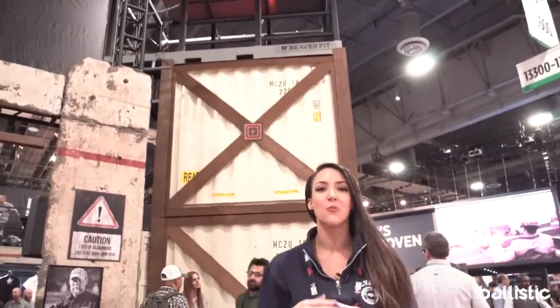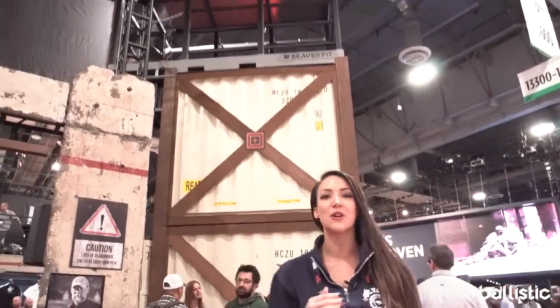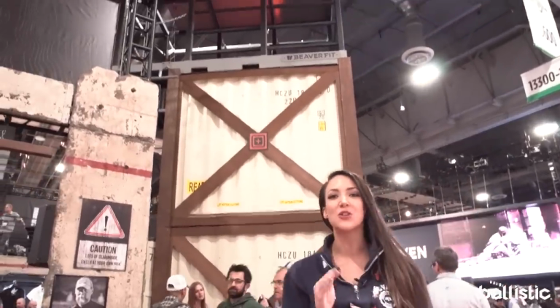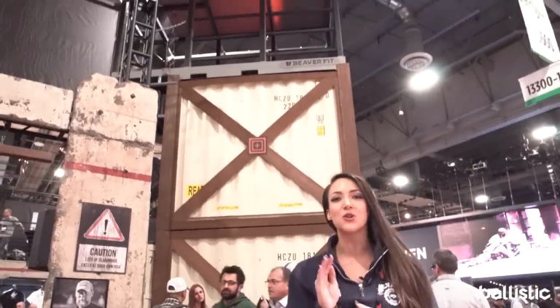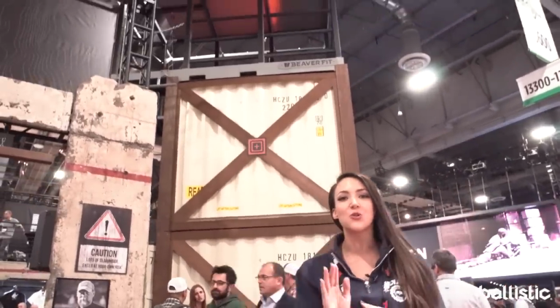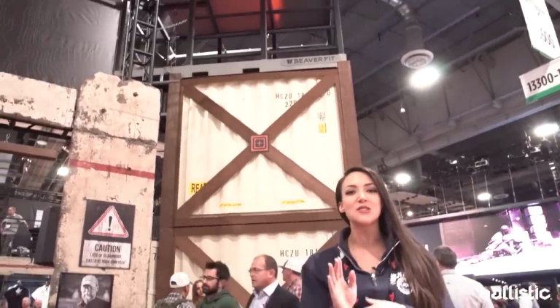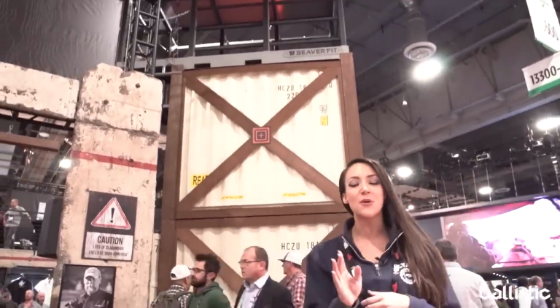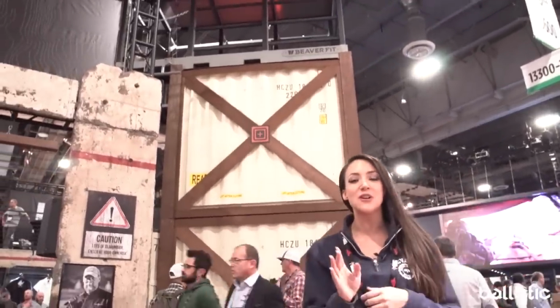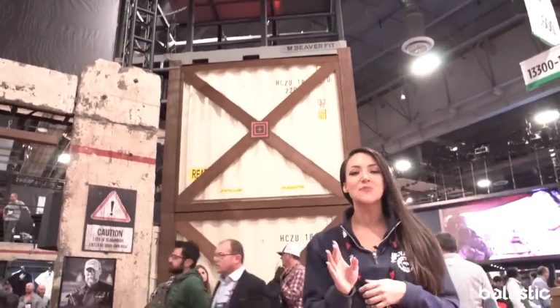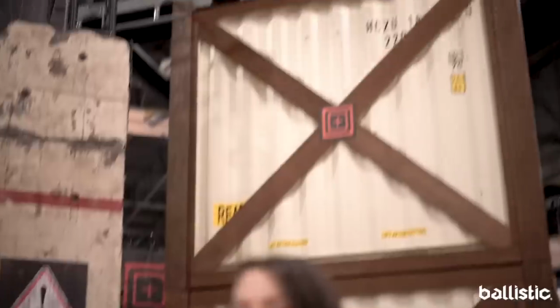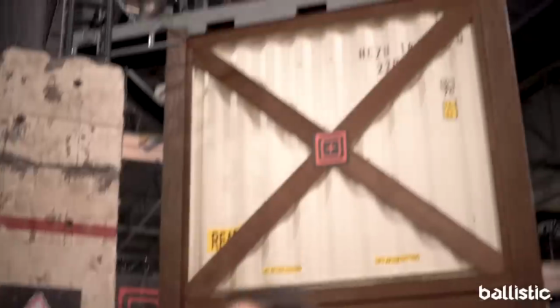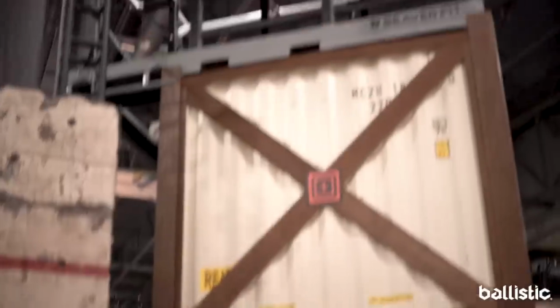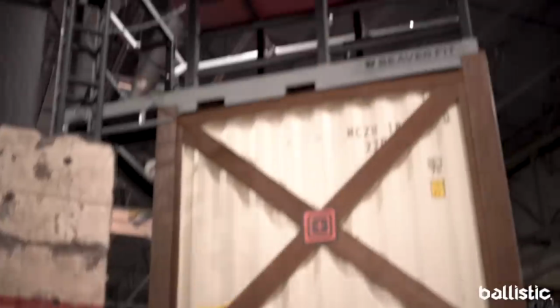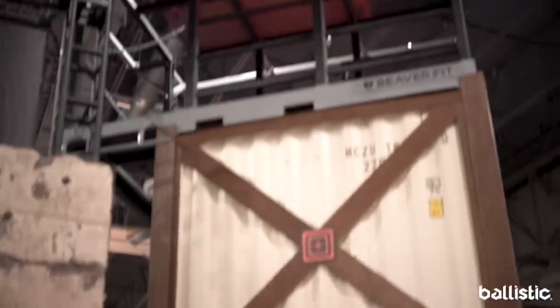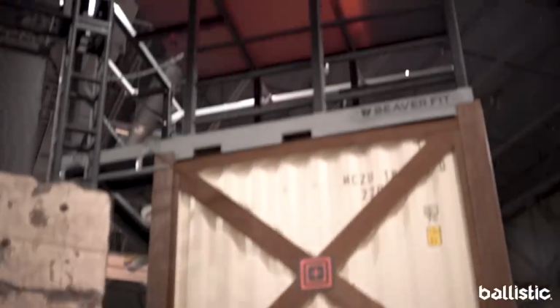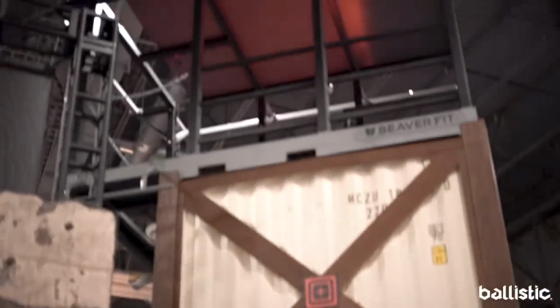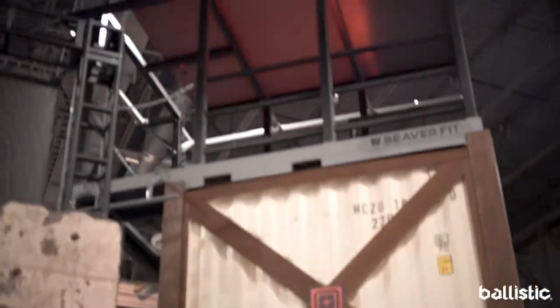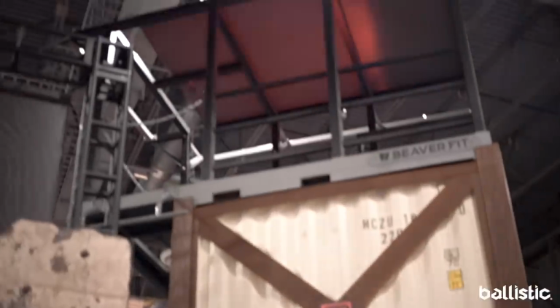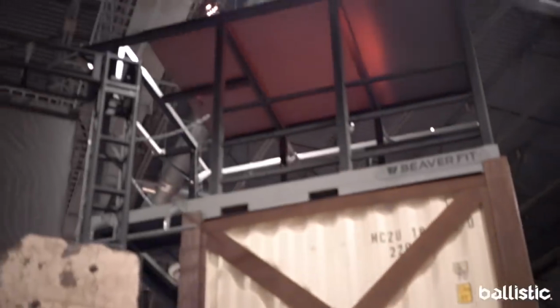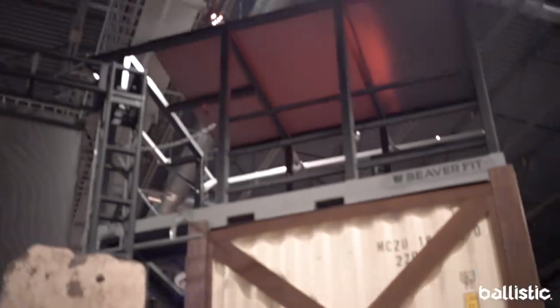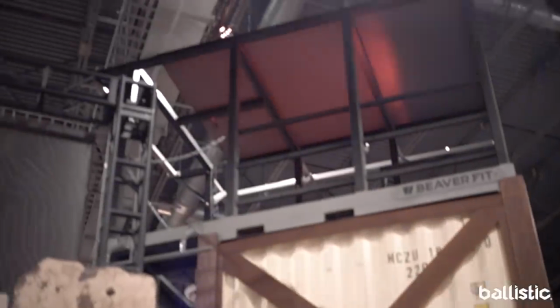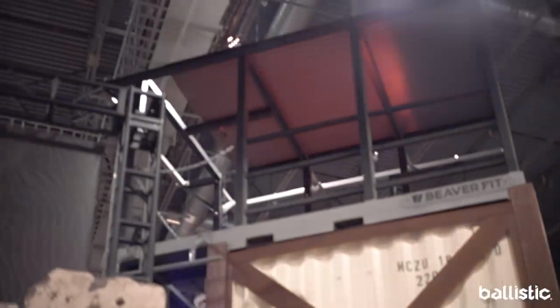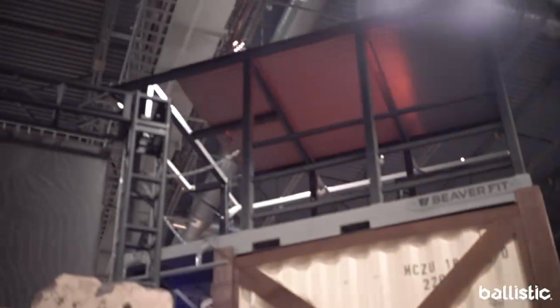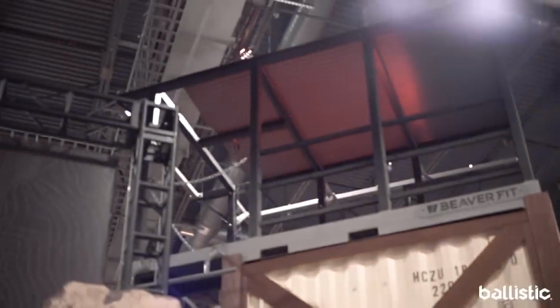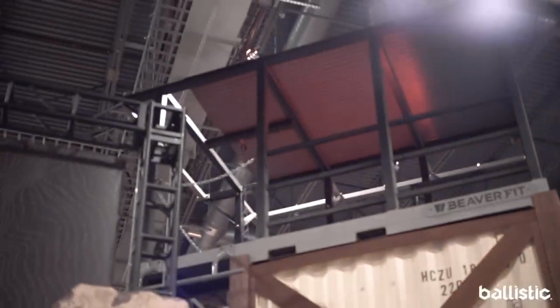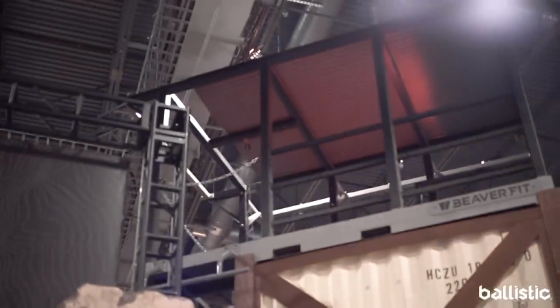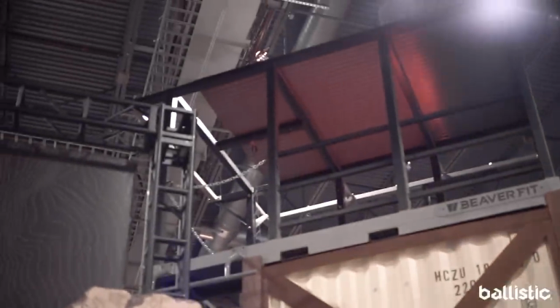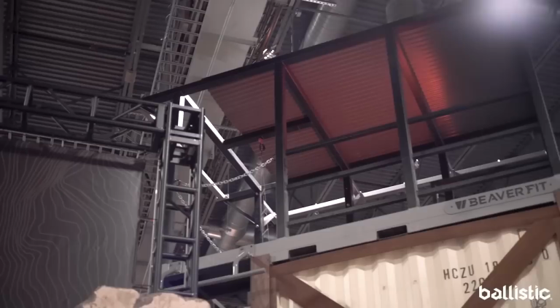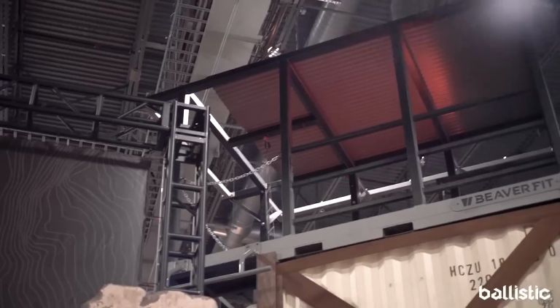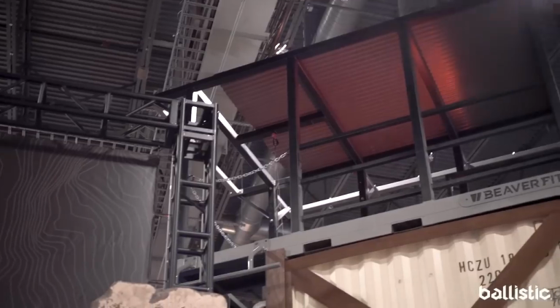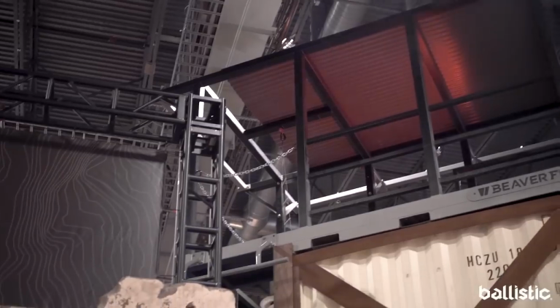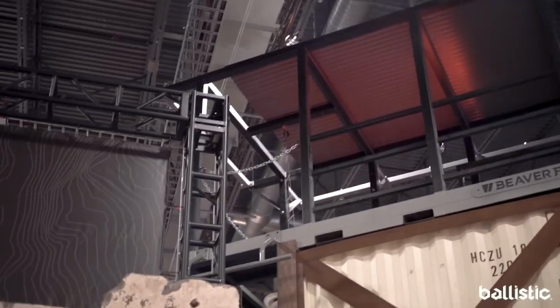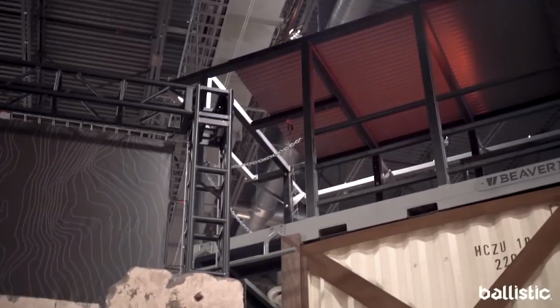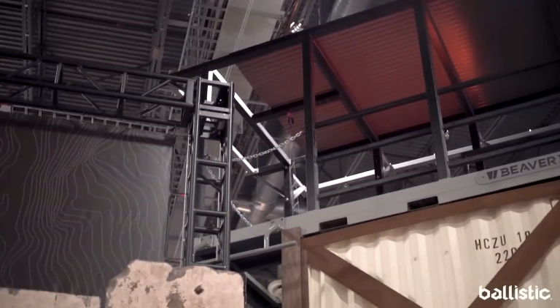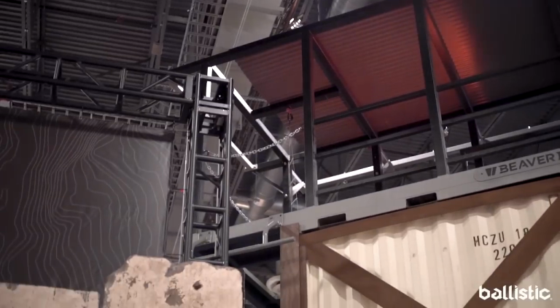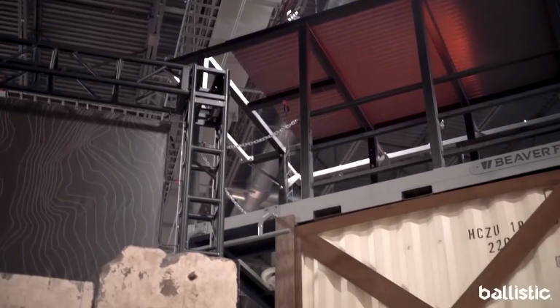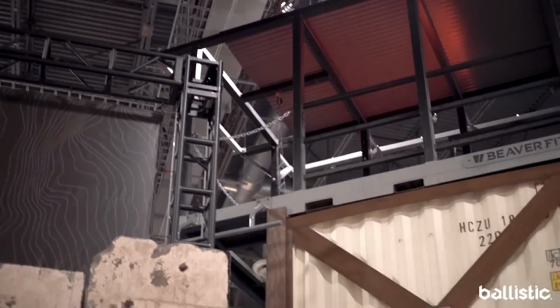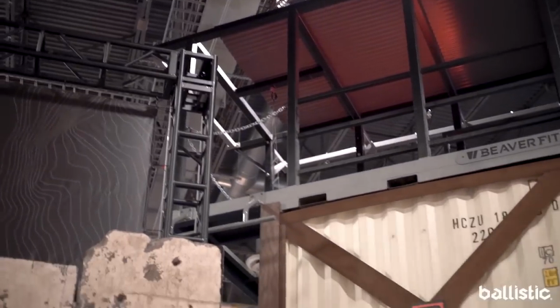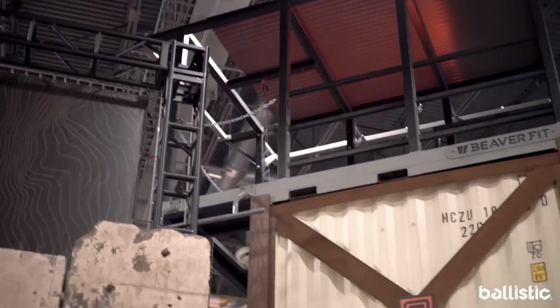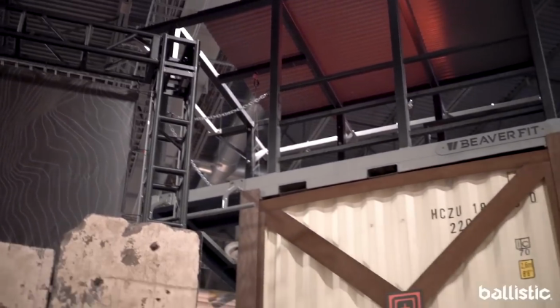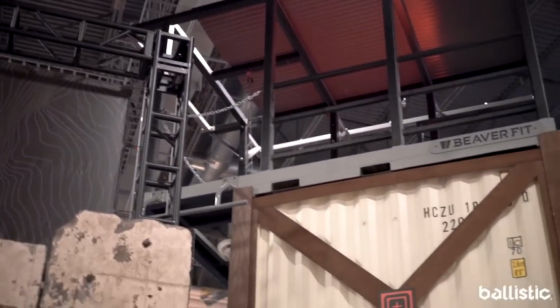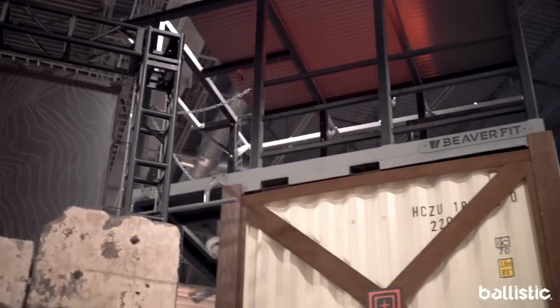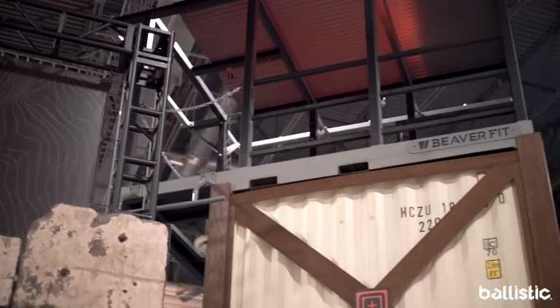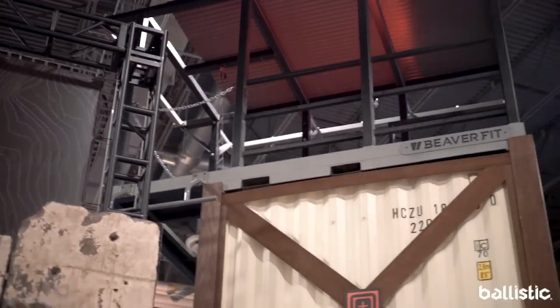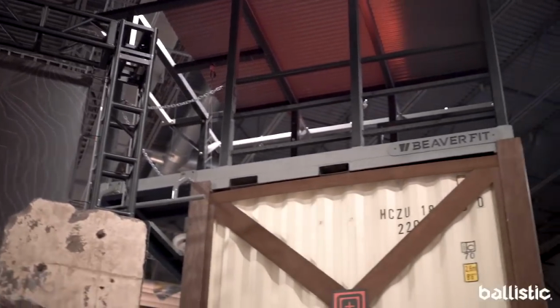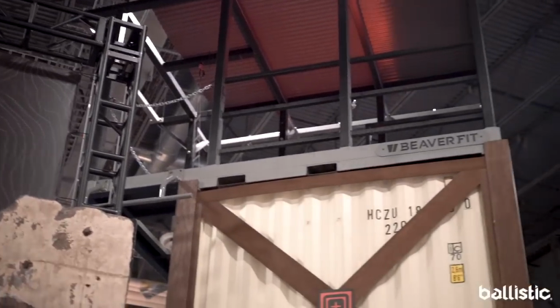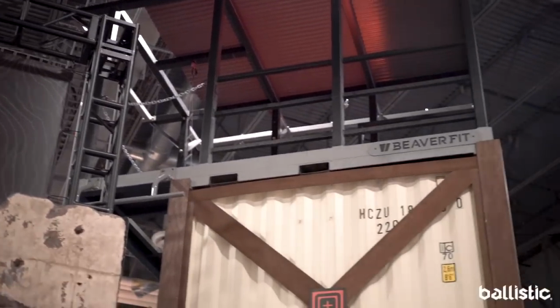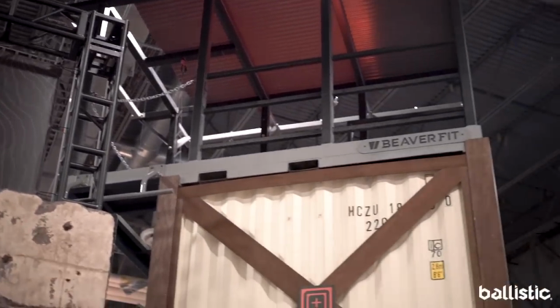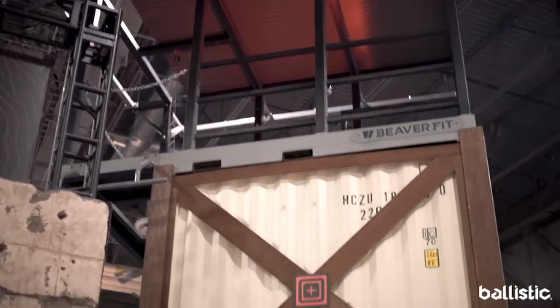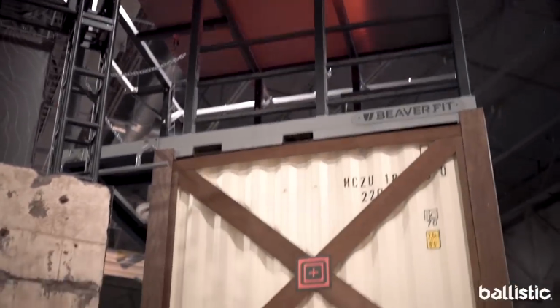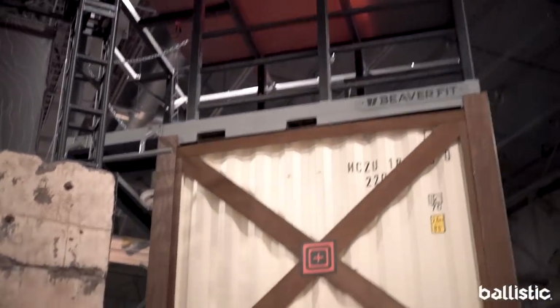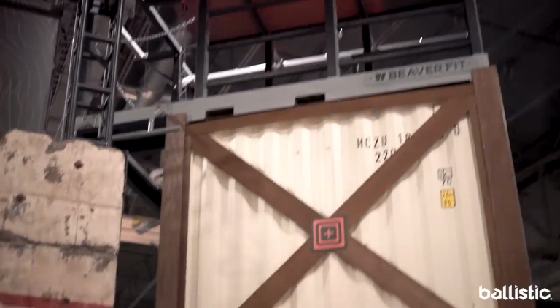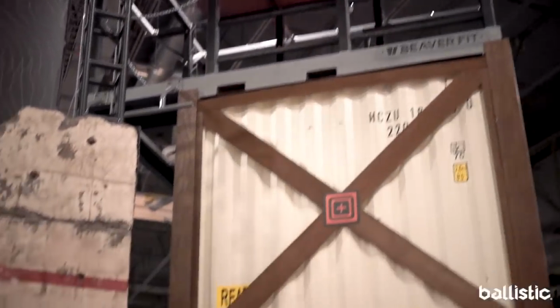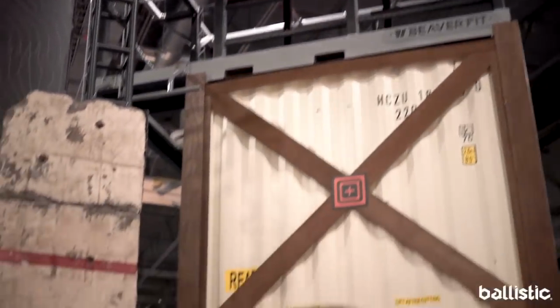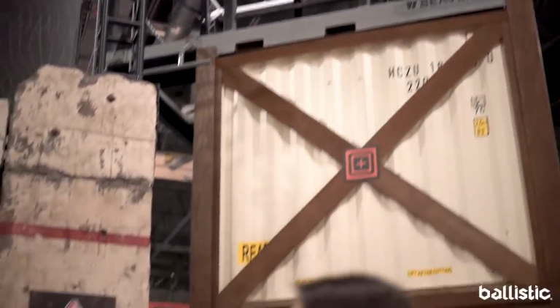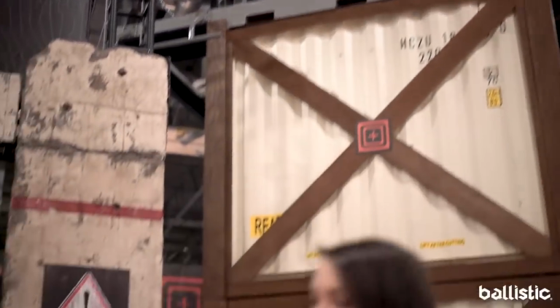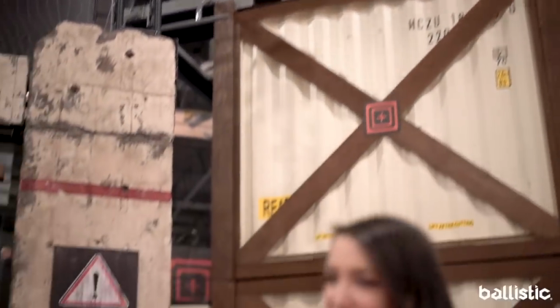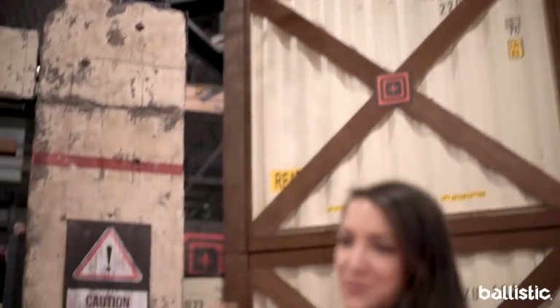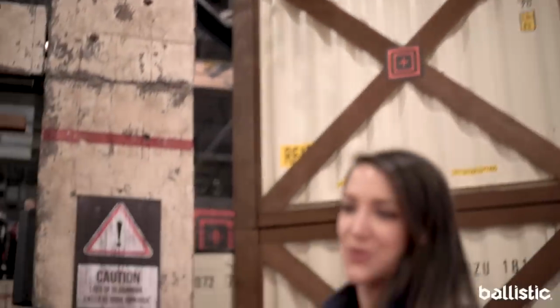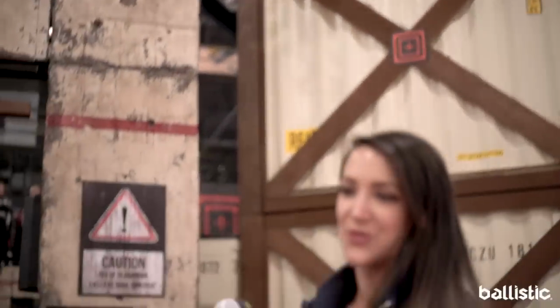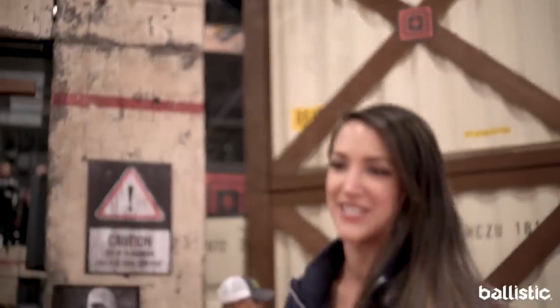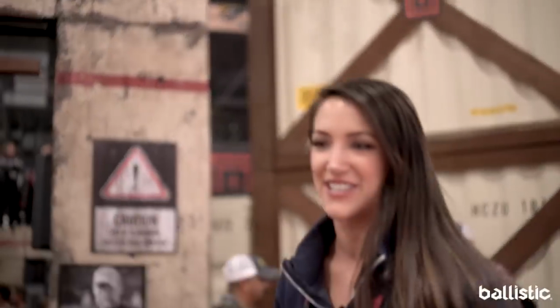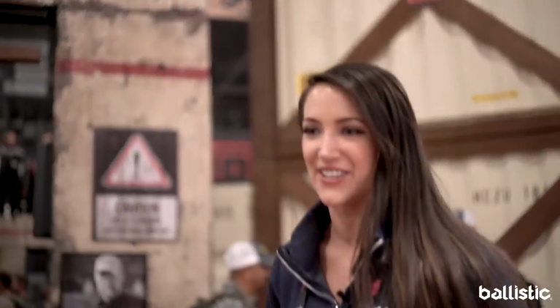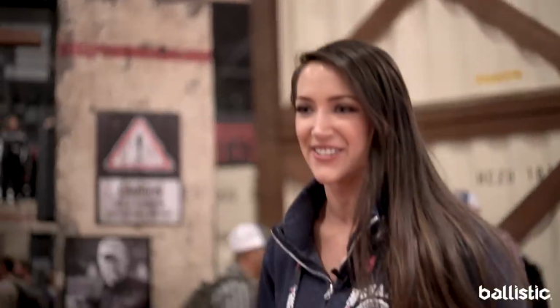One of the coolest parts about this was that I know the guys at Beaver Fit — they're from my hometown in Reno, Nevada, and they put together 5.11's booth this year.